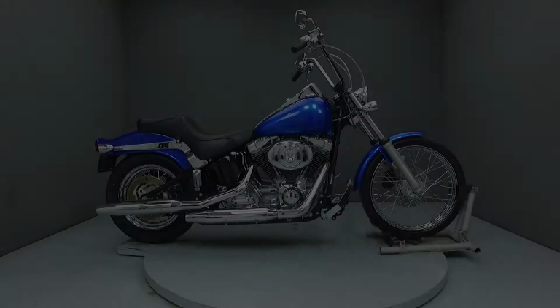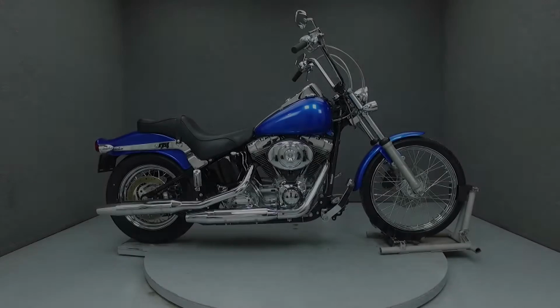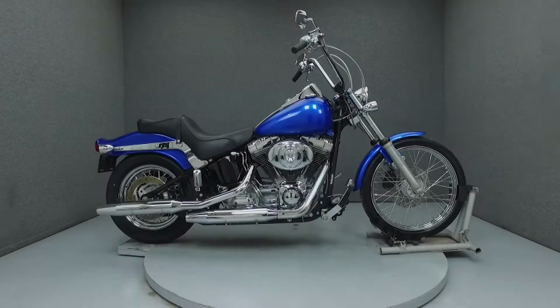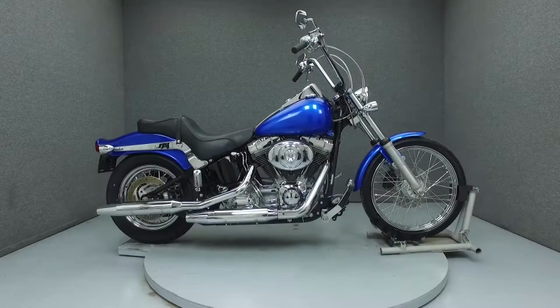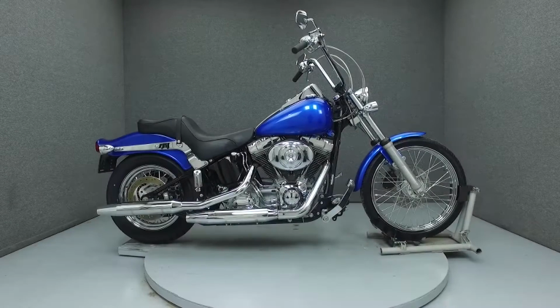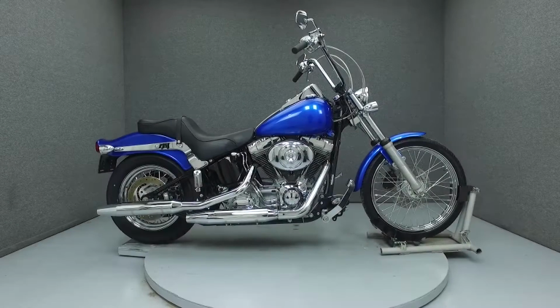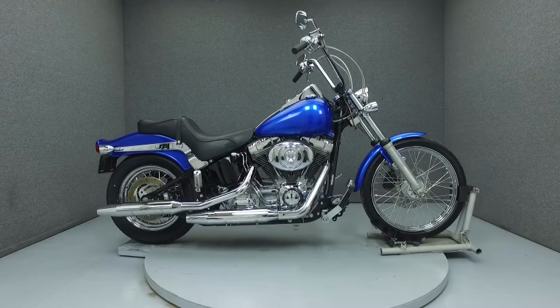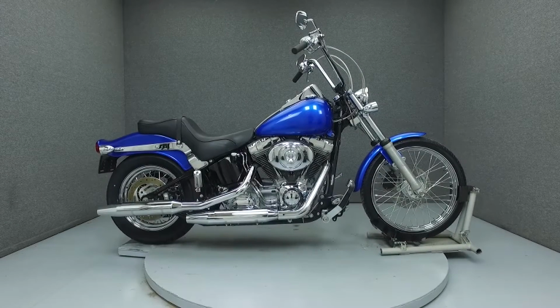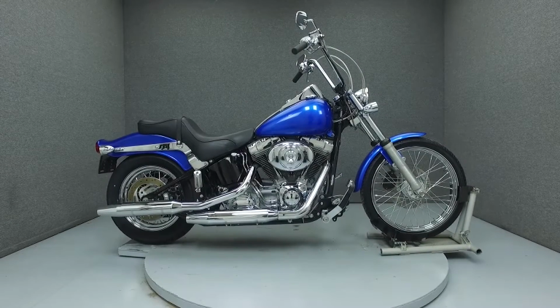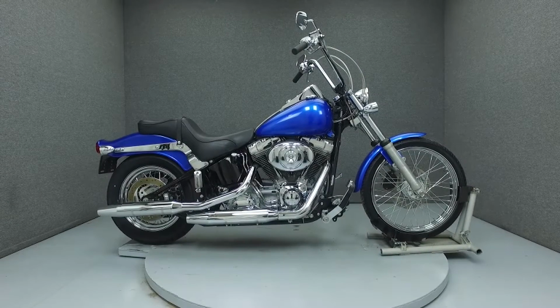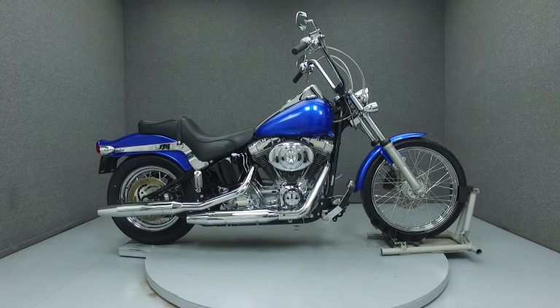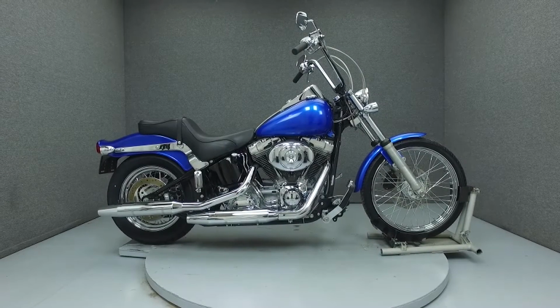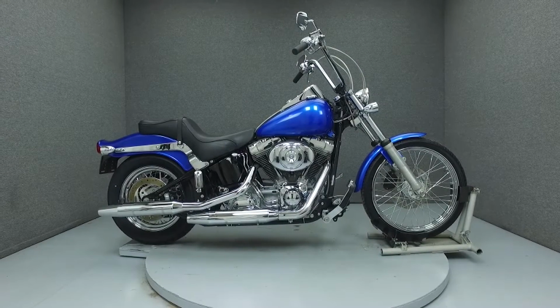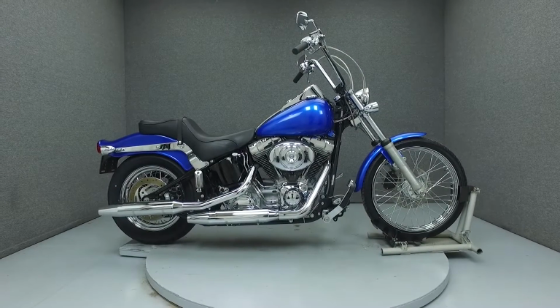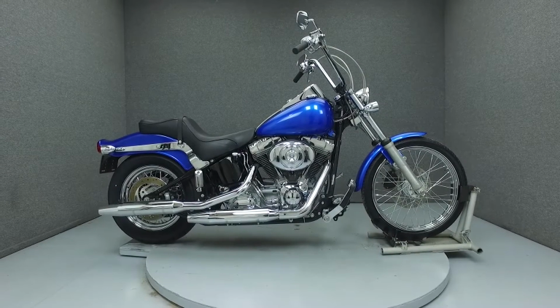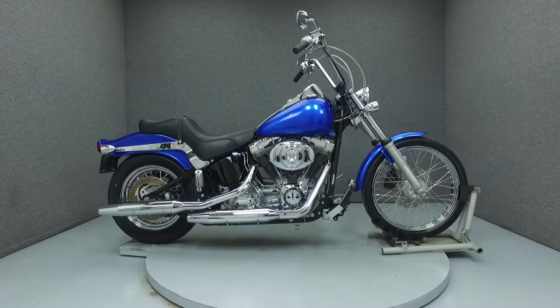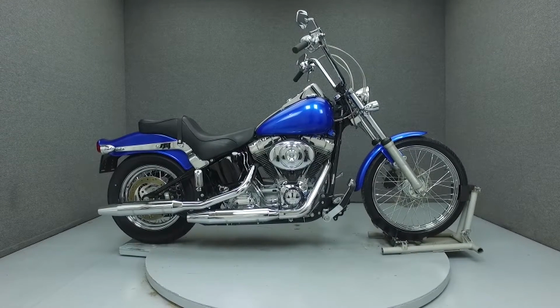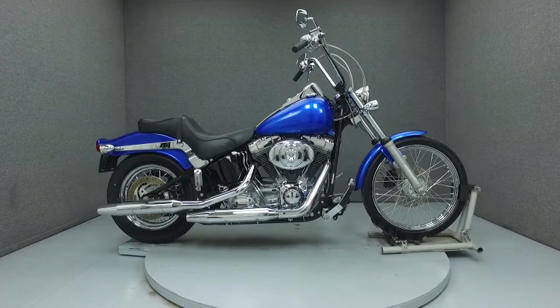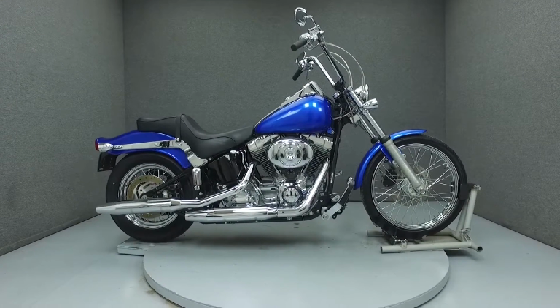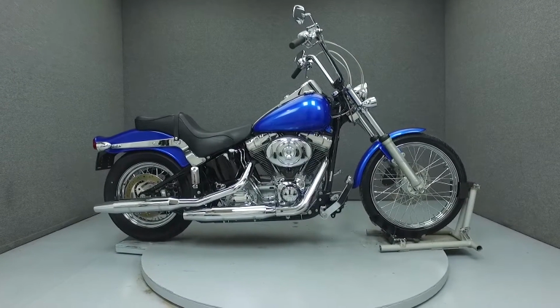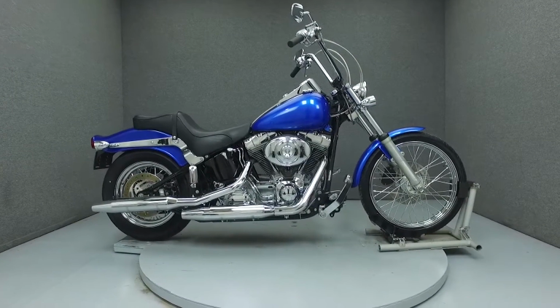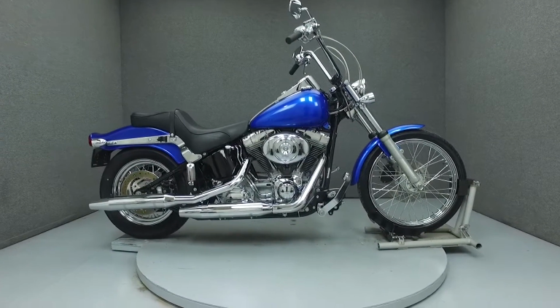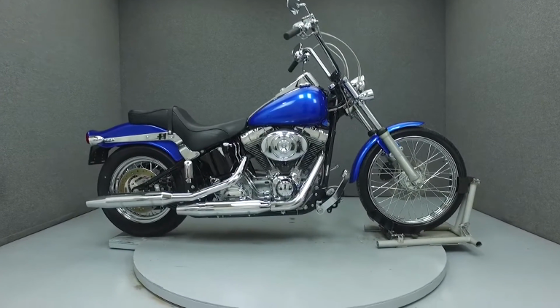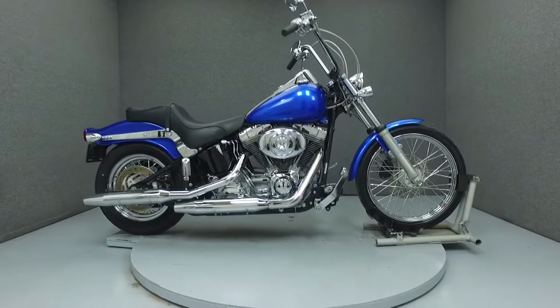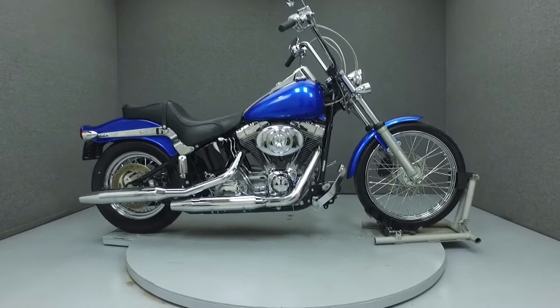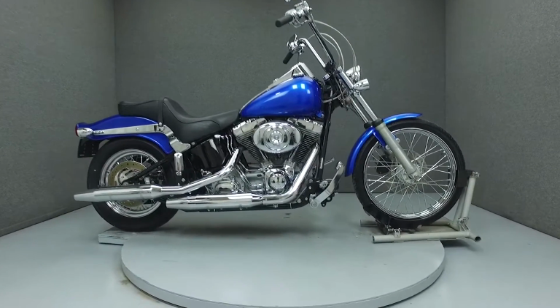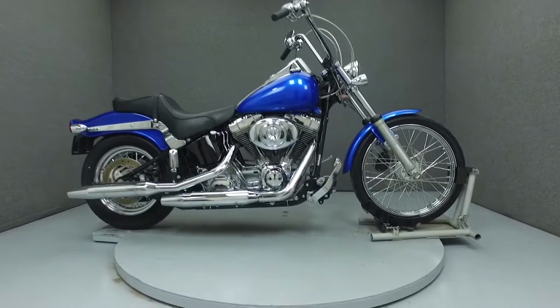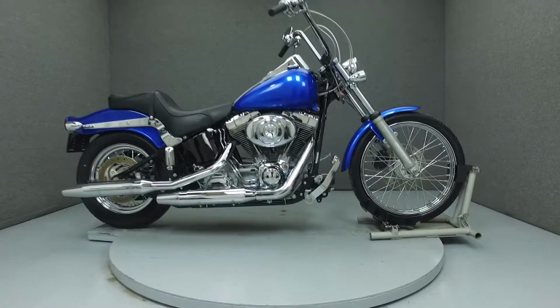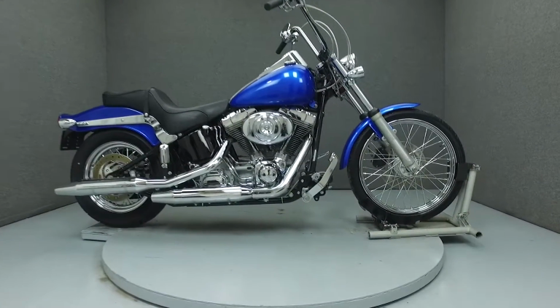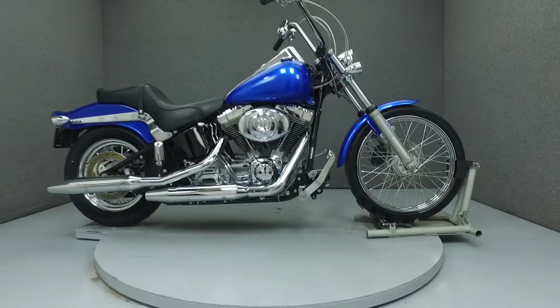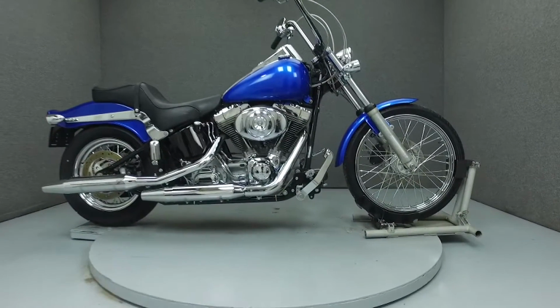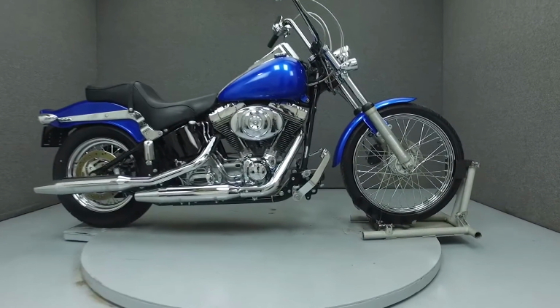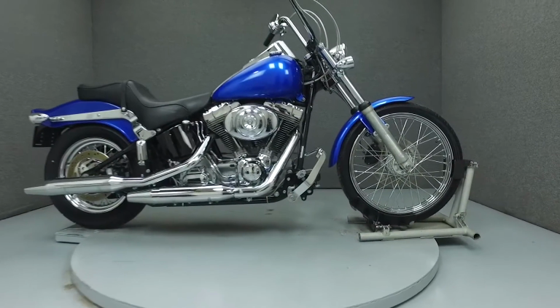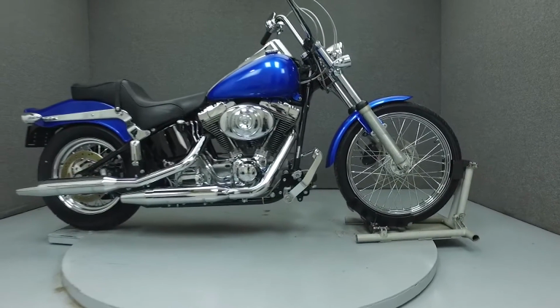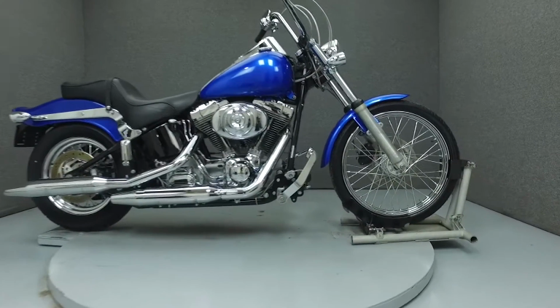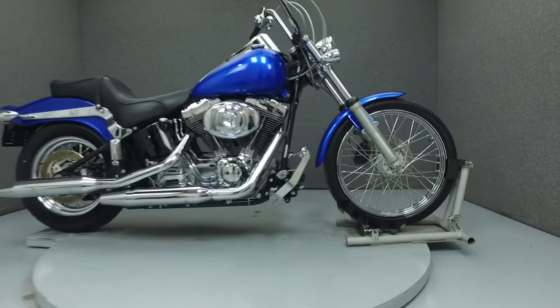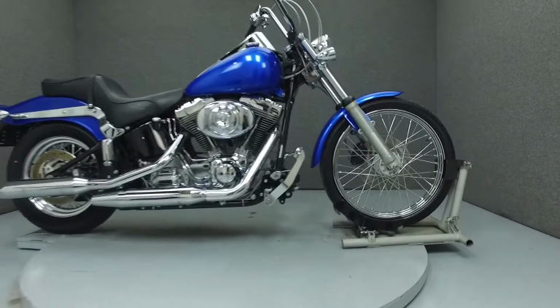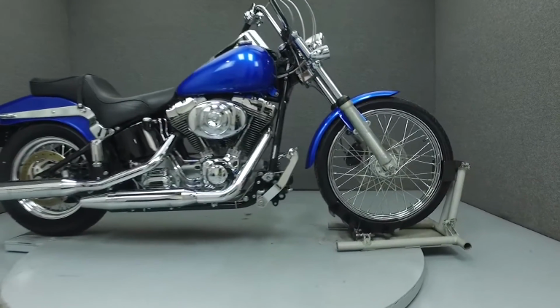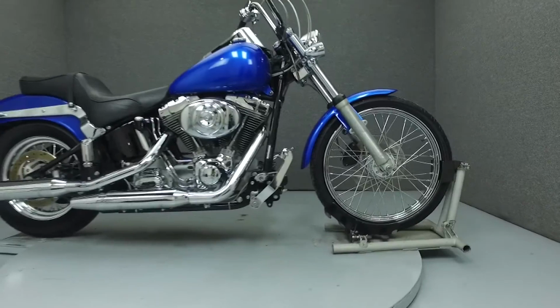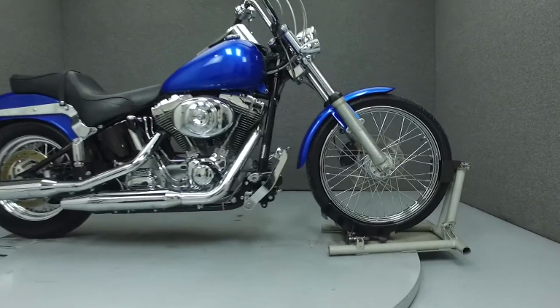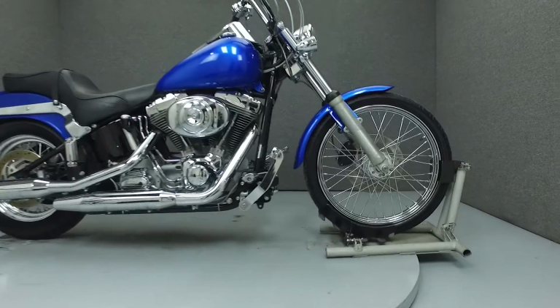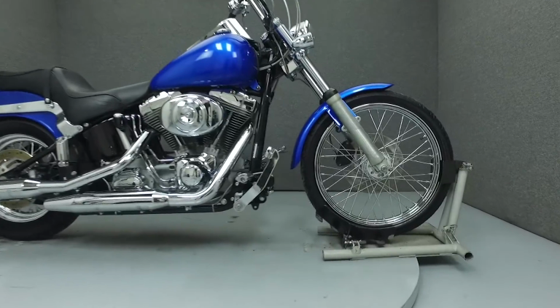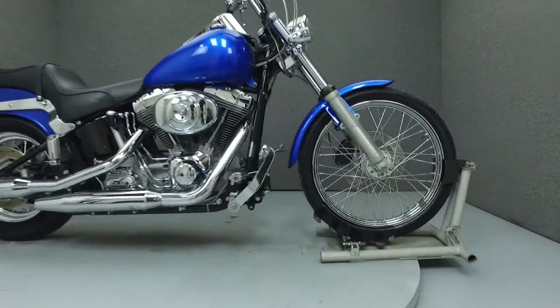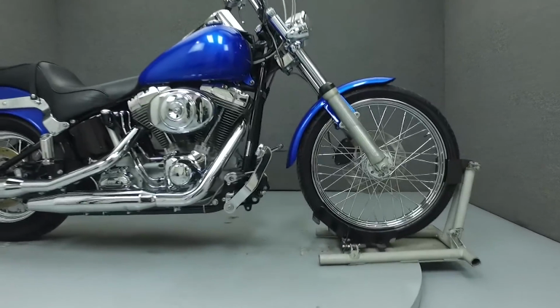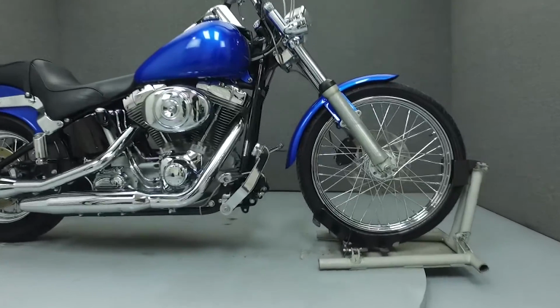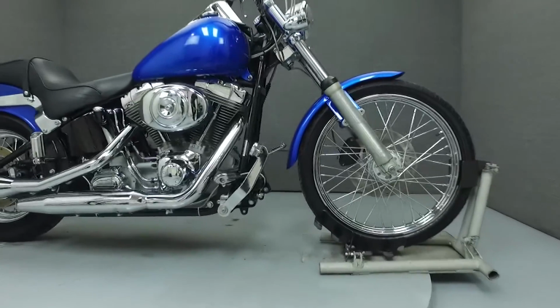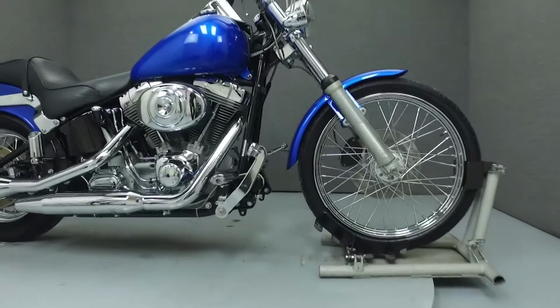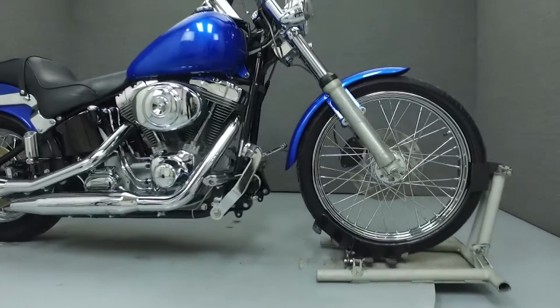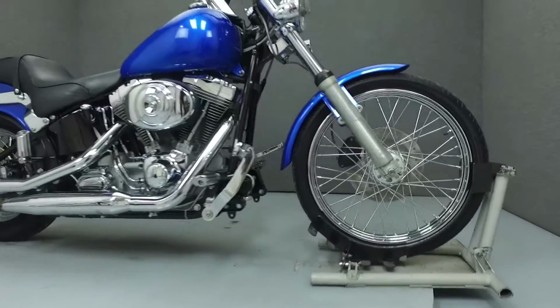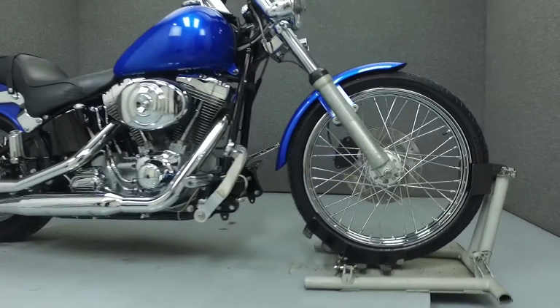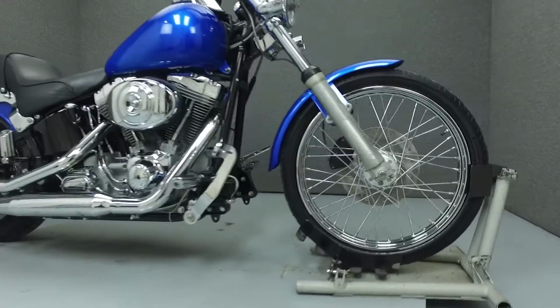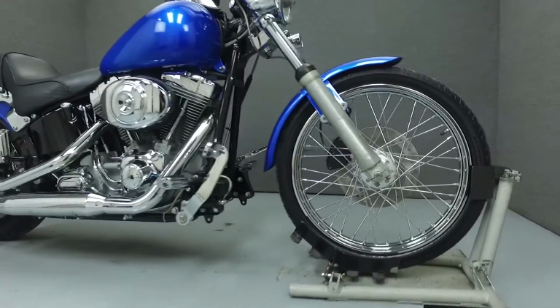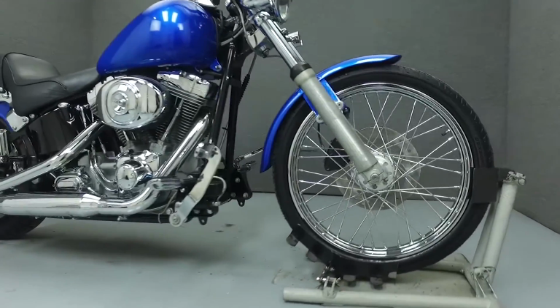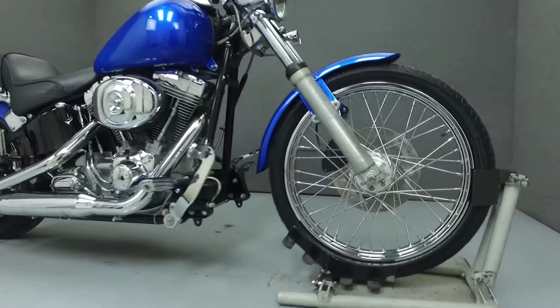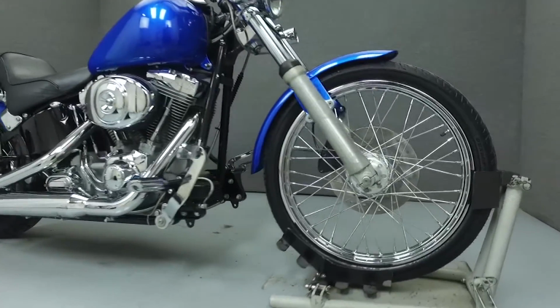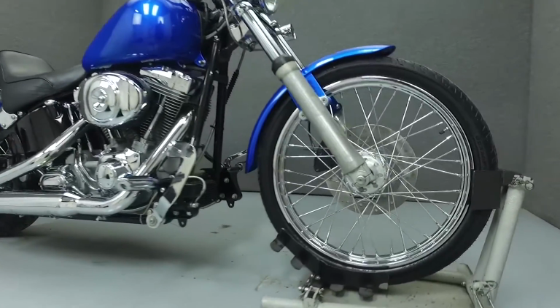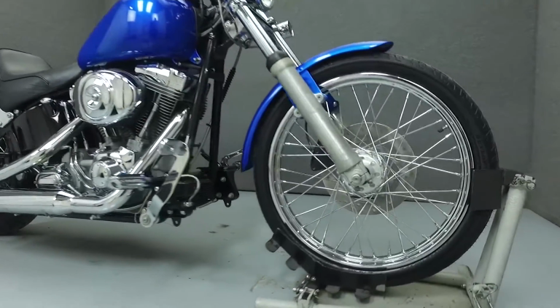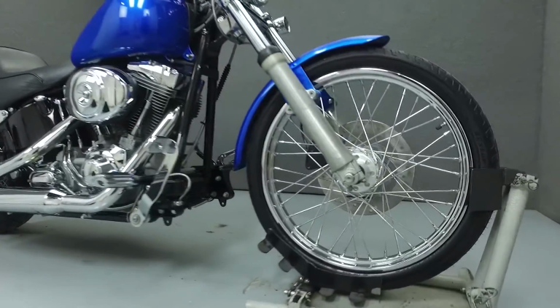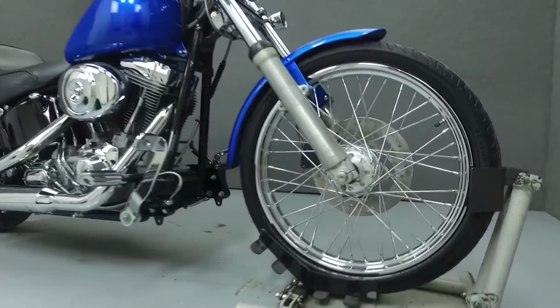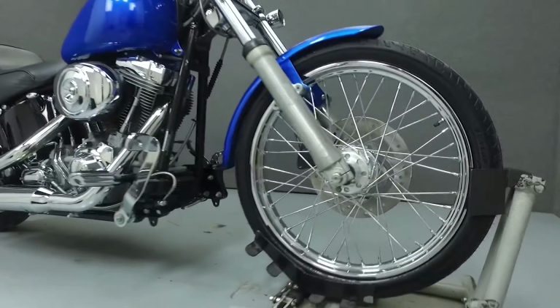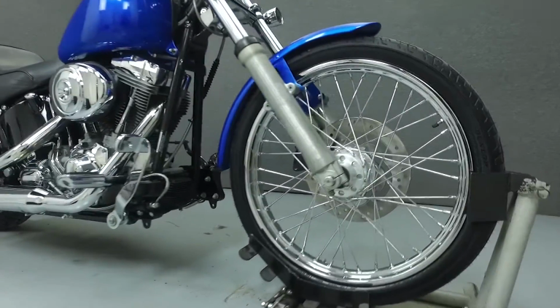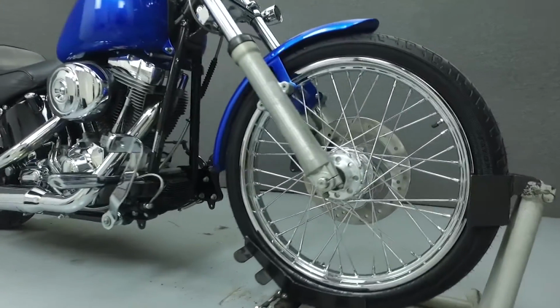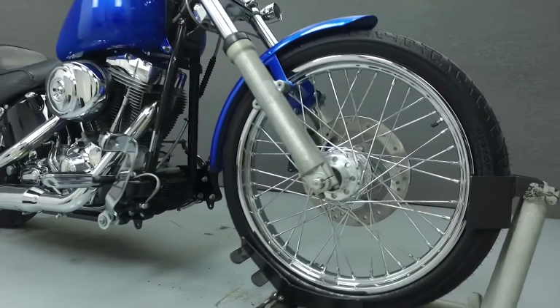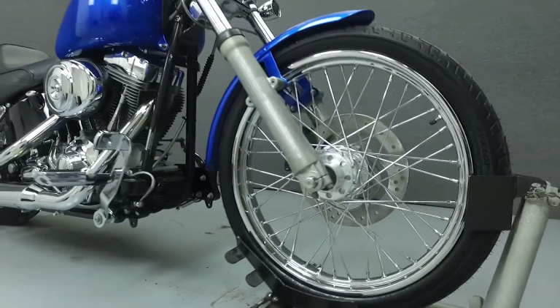Hello everyone, this is Ethan with National Powersports. Today we're going to take a look at this 2005 Harley-Davidson Softail with 17,507 miles.